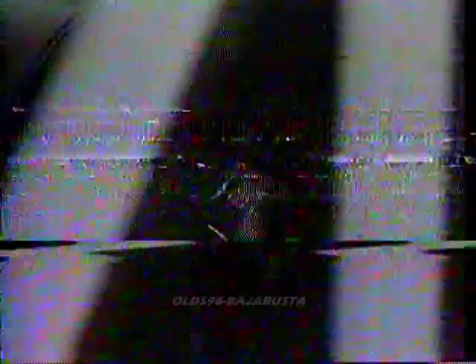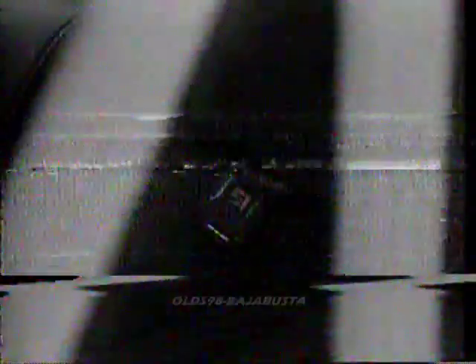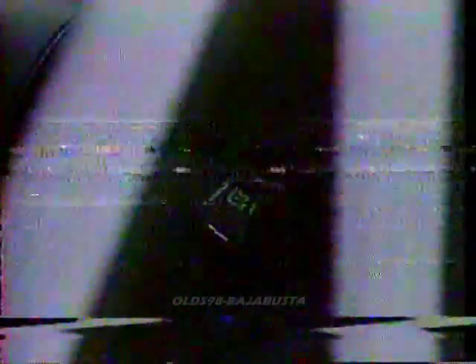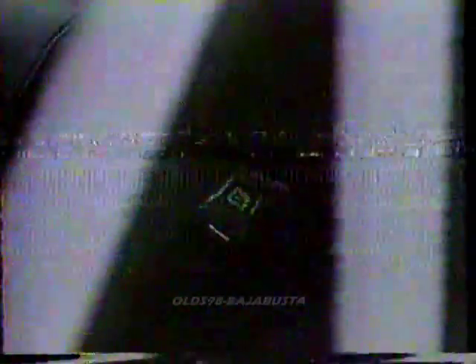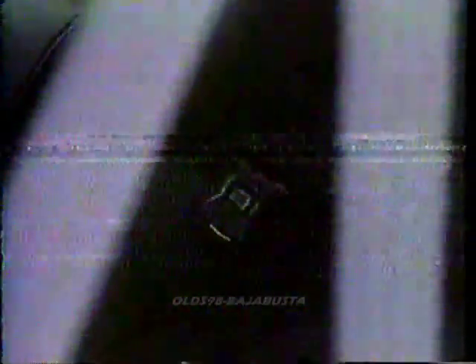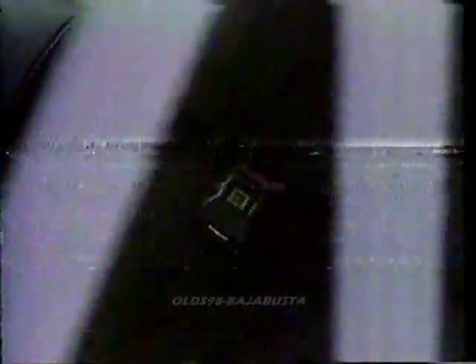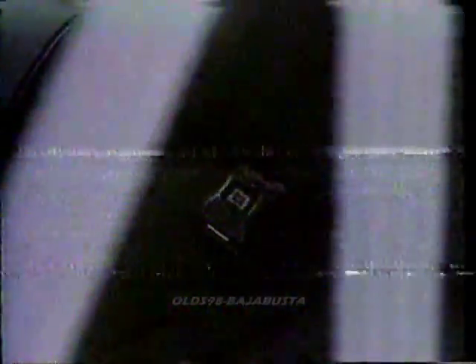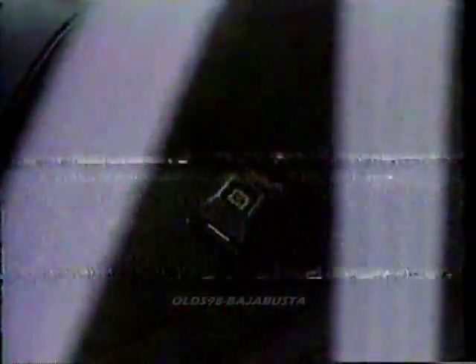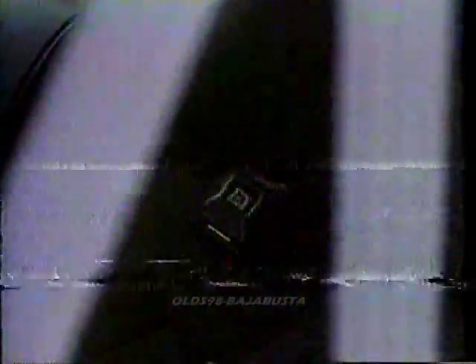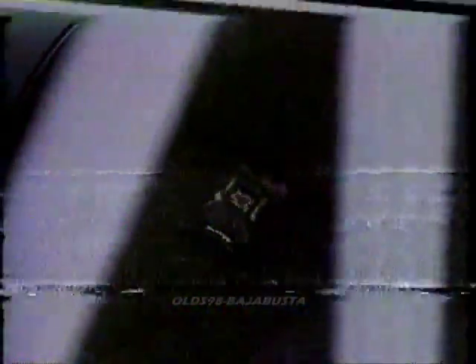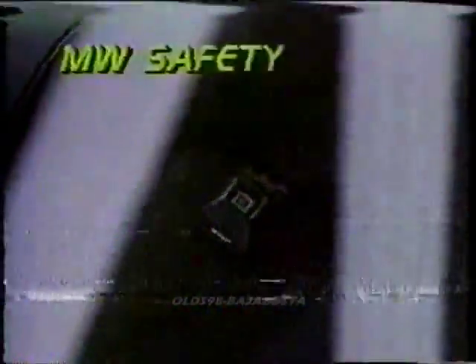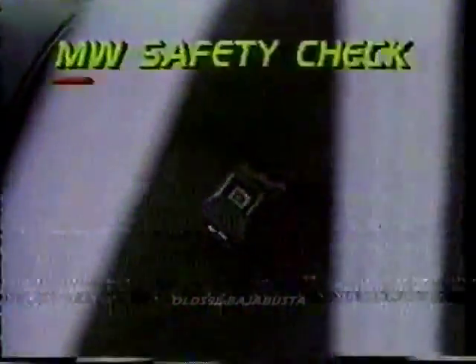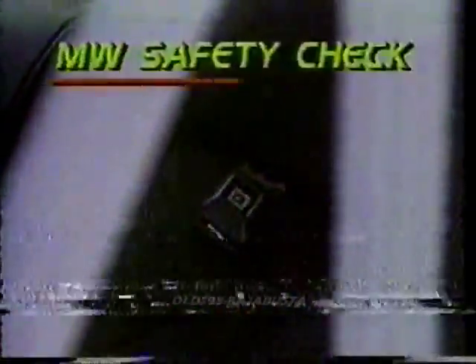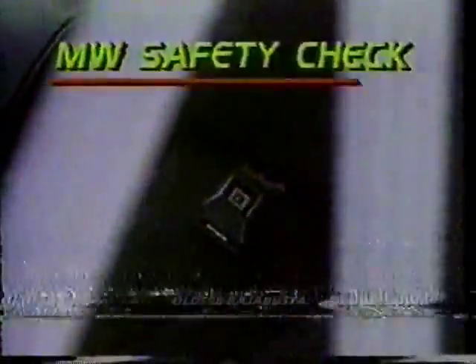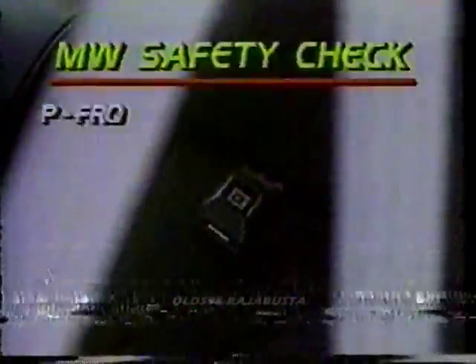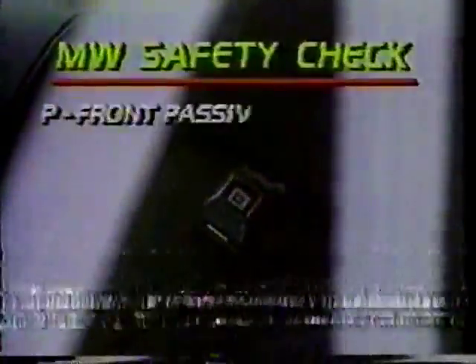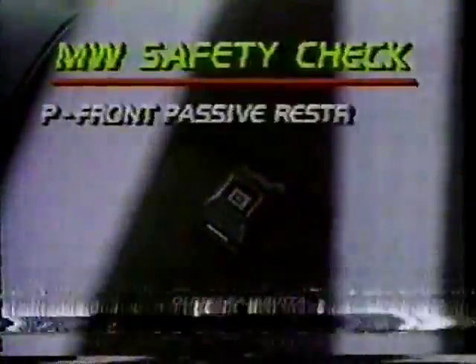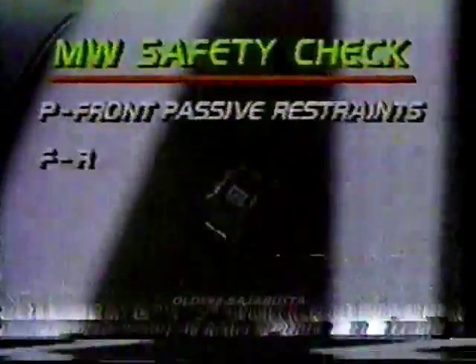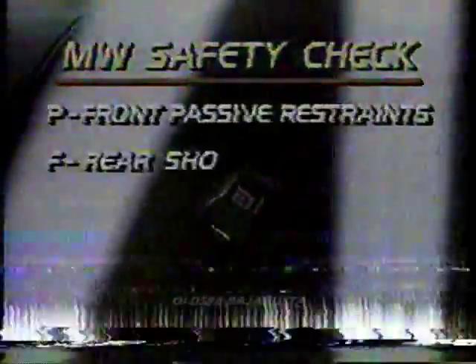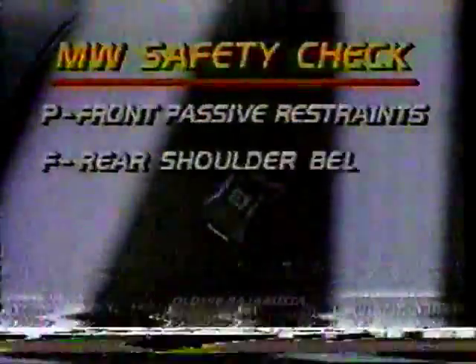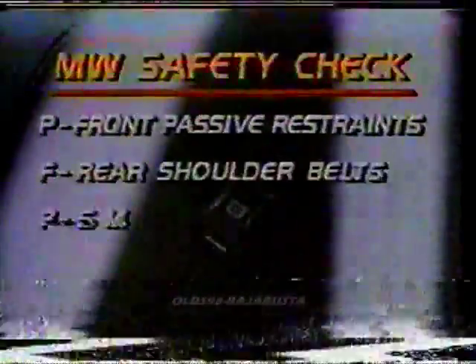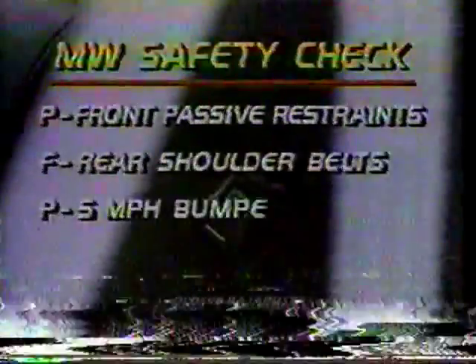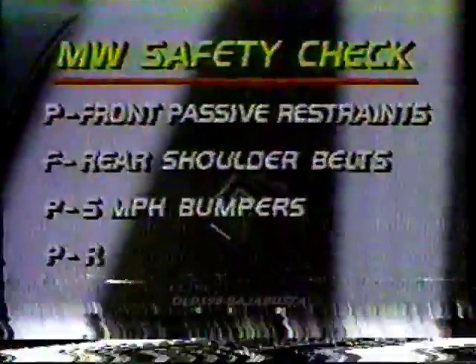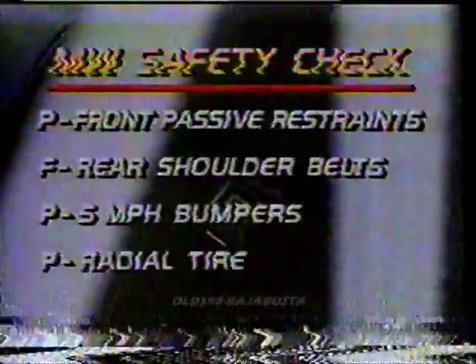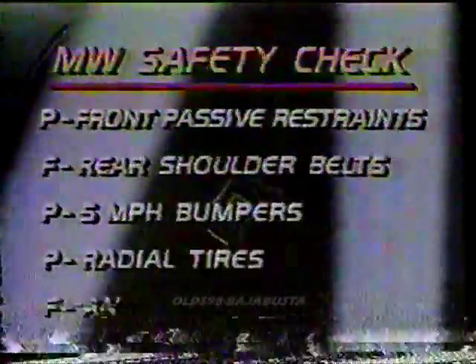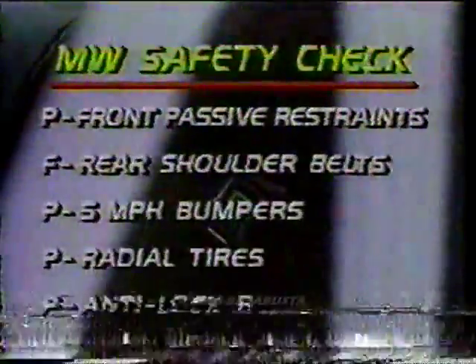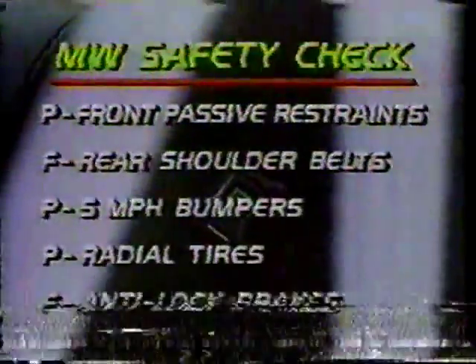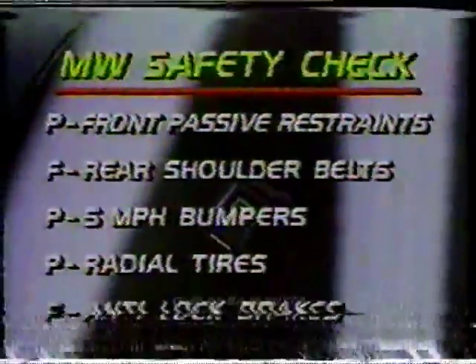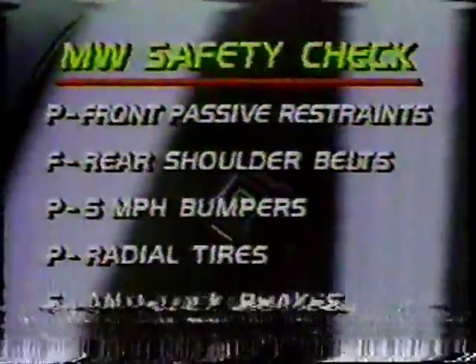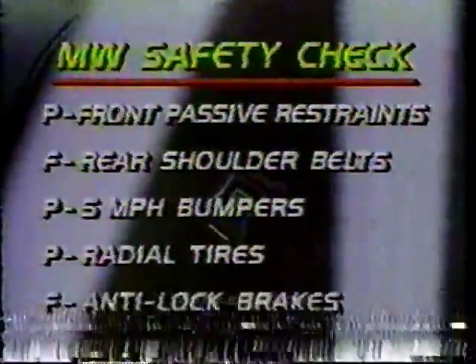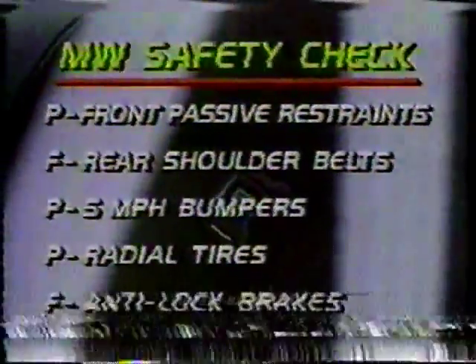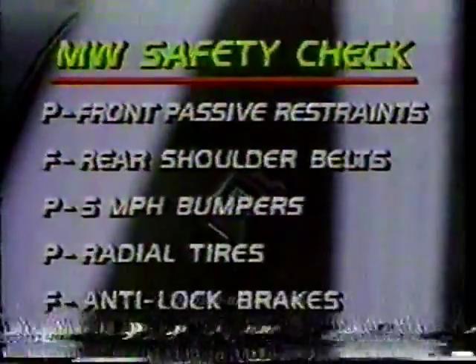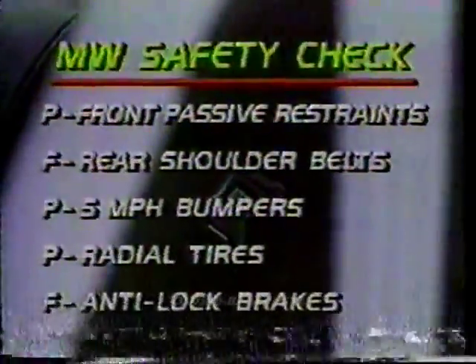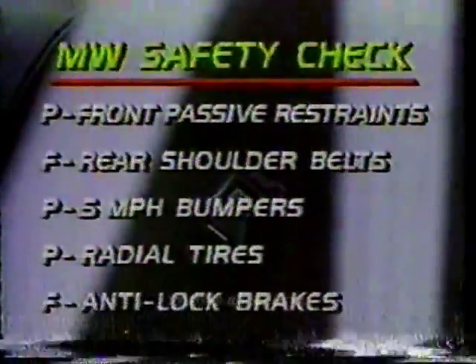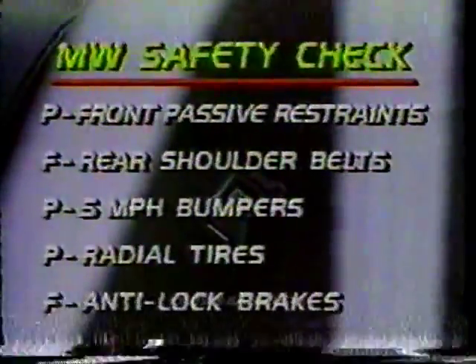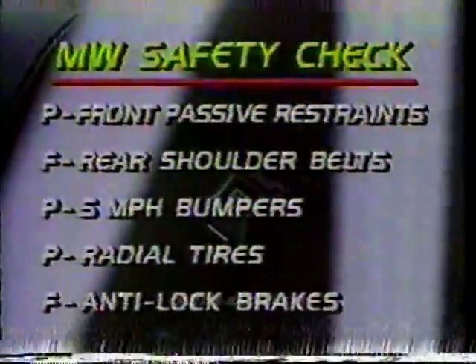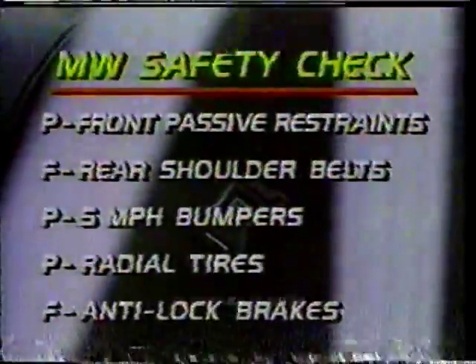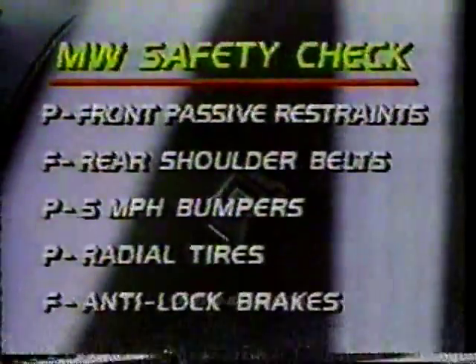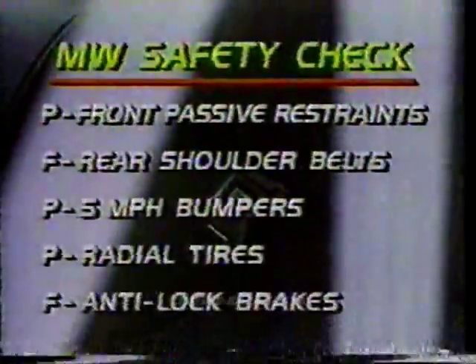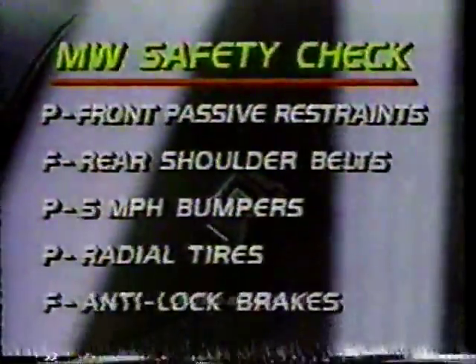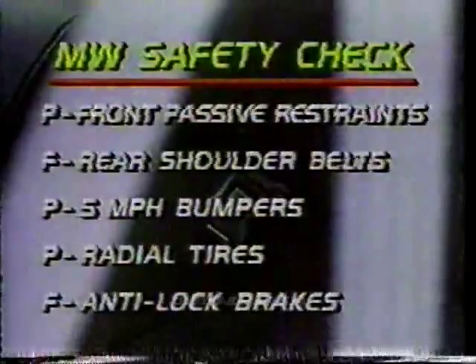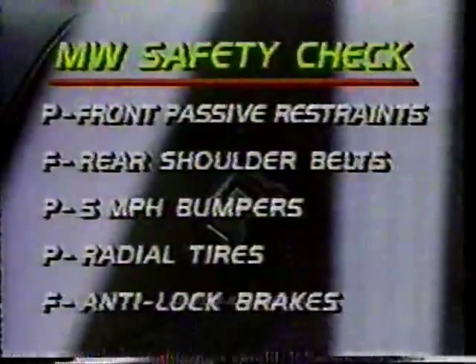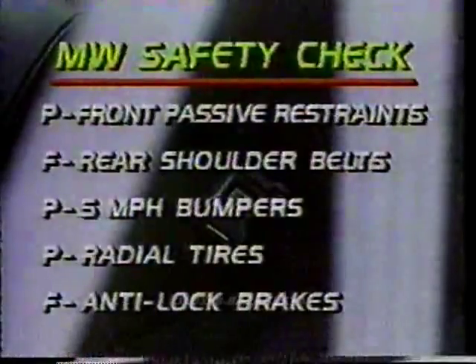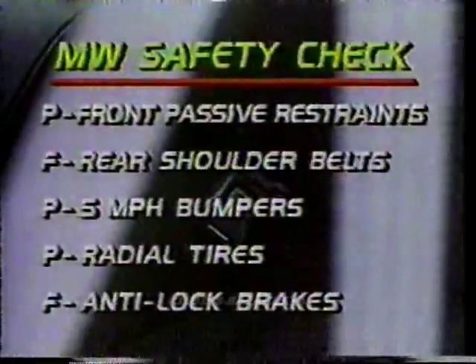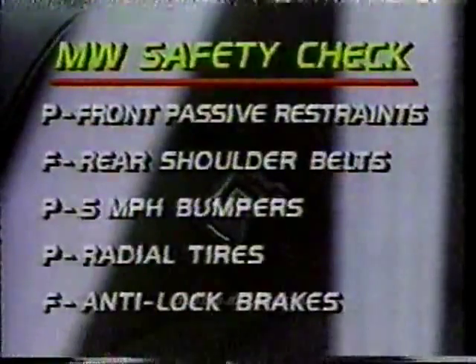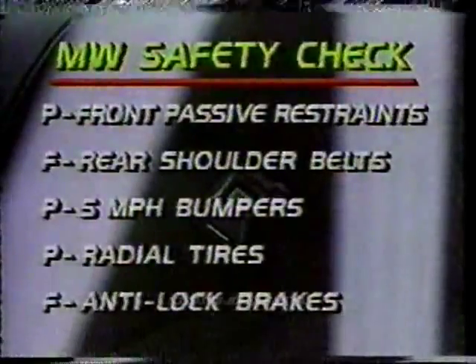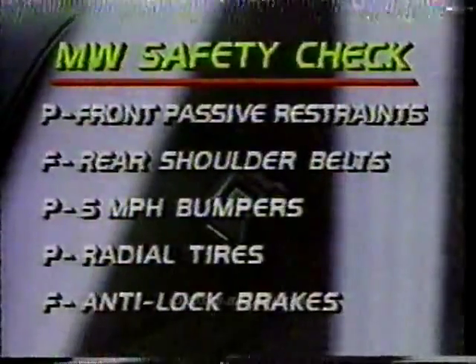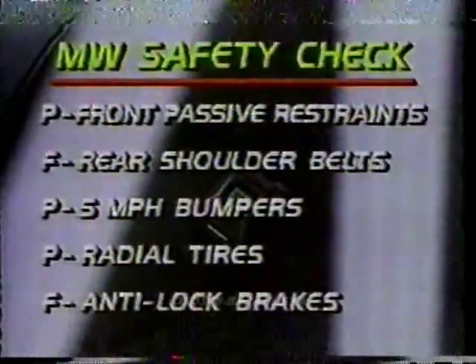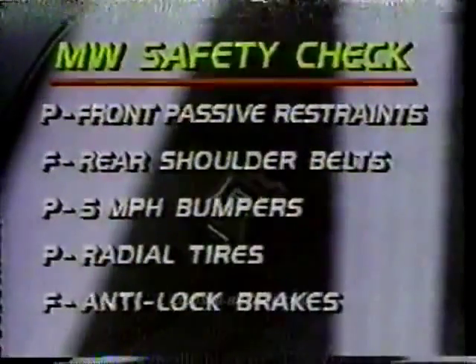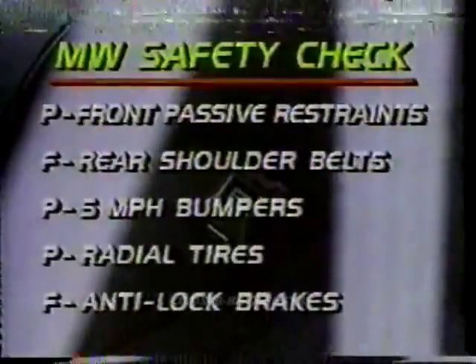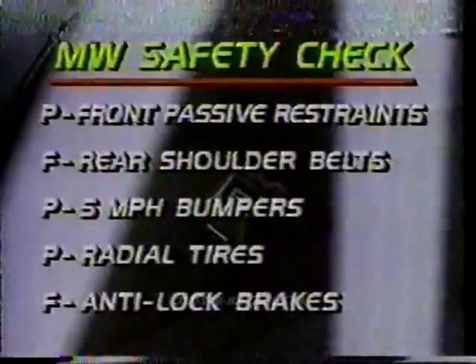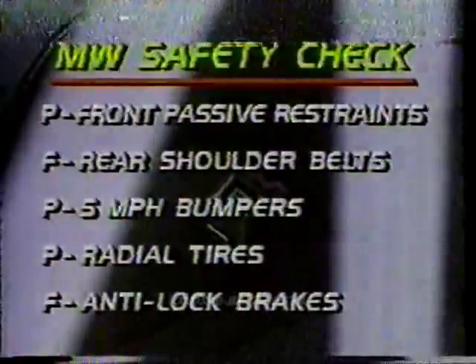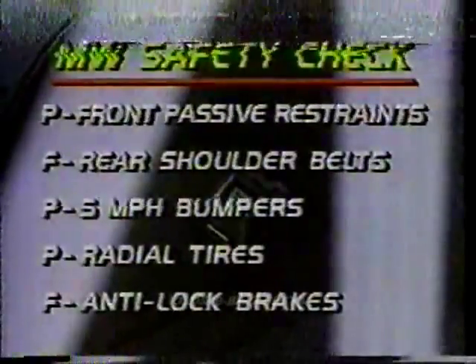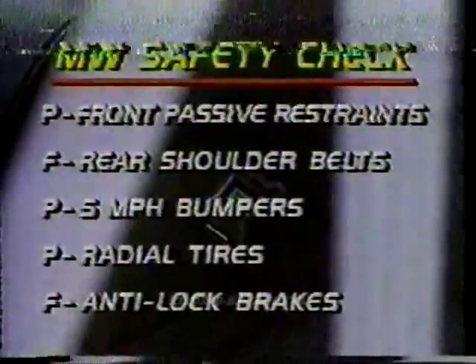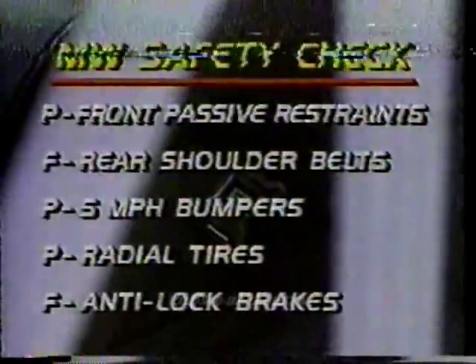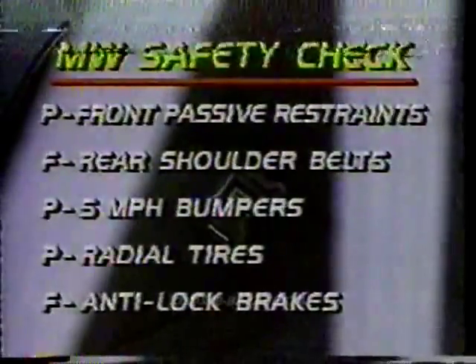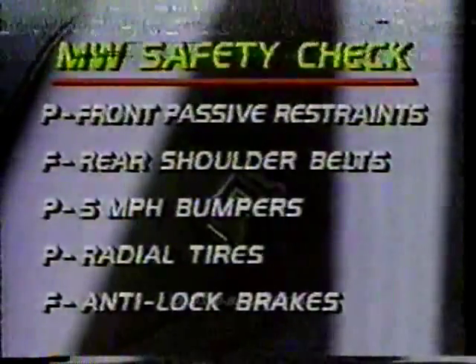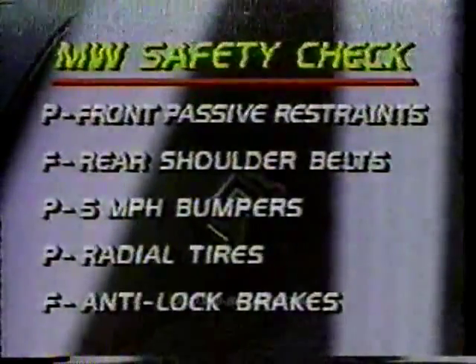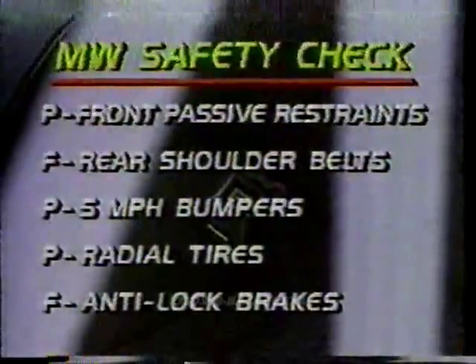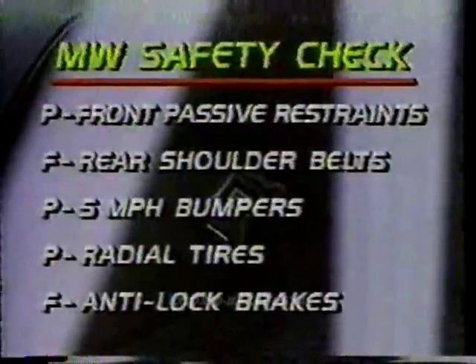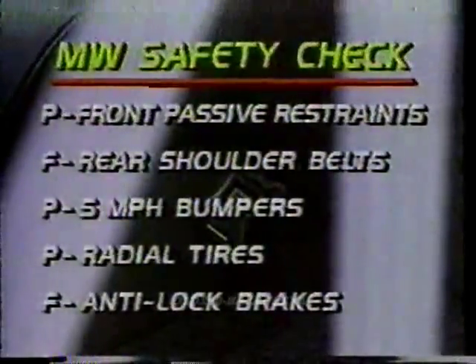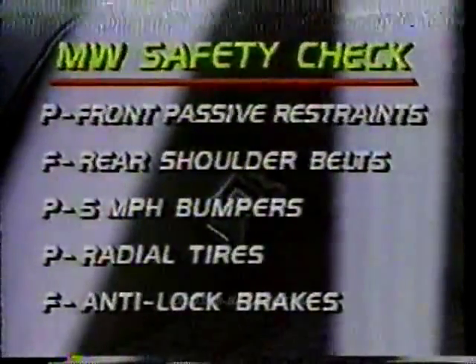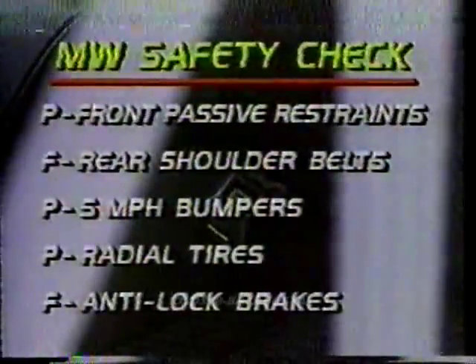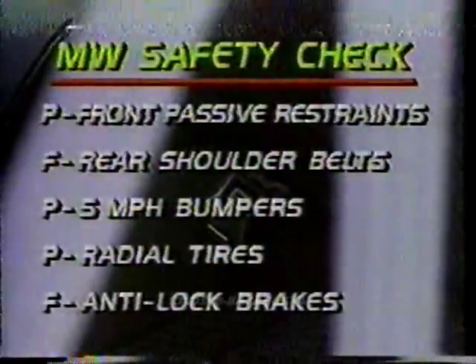In our safety check, the Cutlass Supreme International passes with front passive restraints, 5-mile-per-hour bumpers, and radial tires.